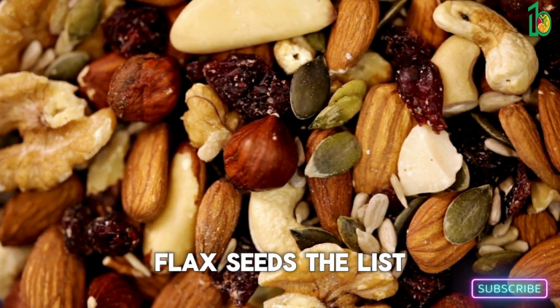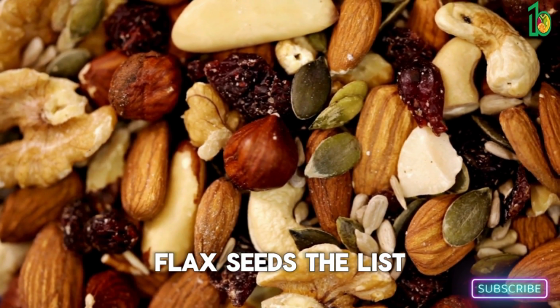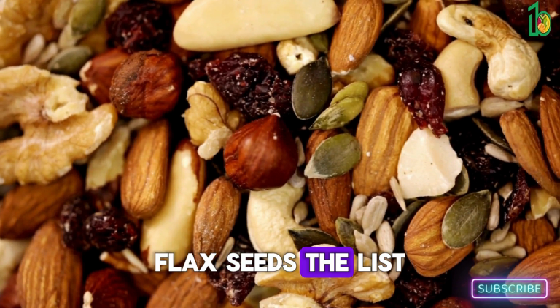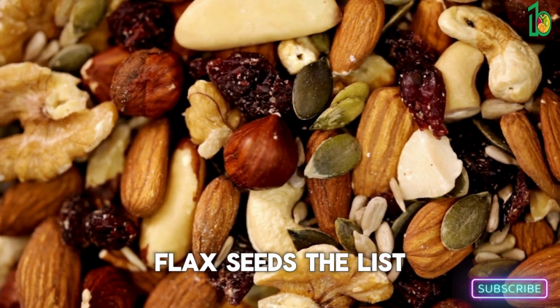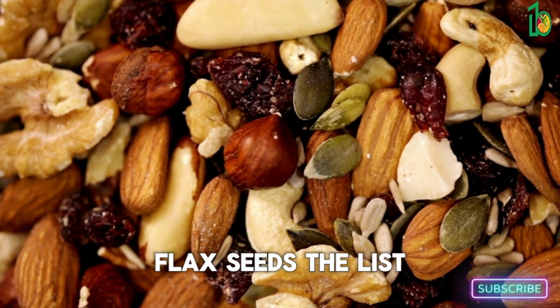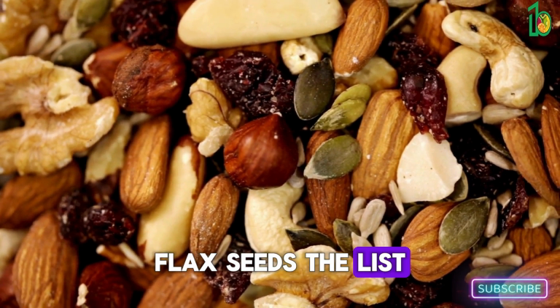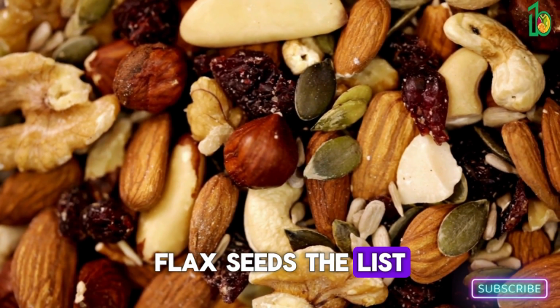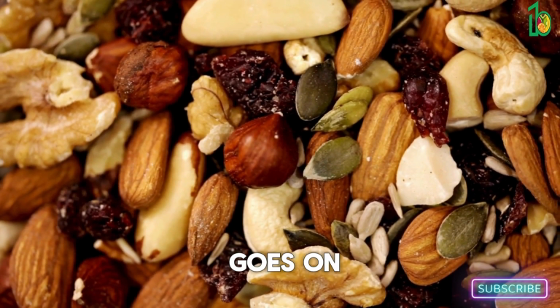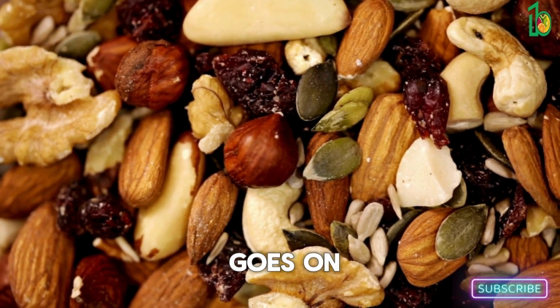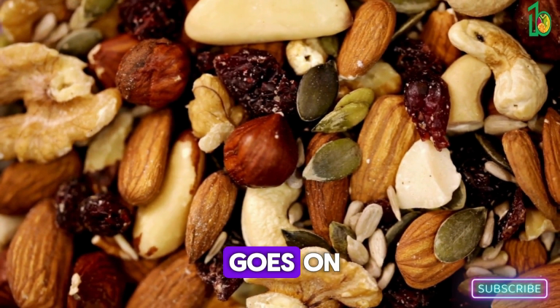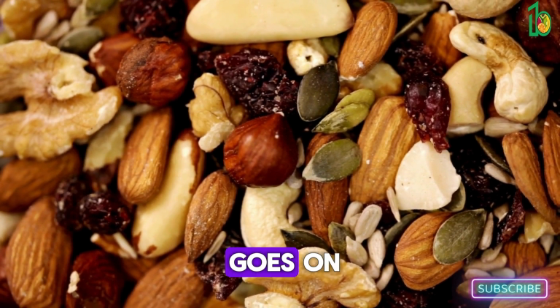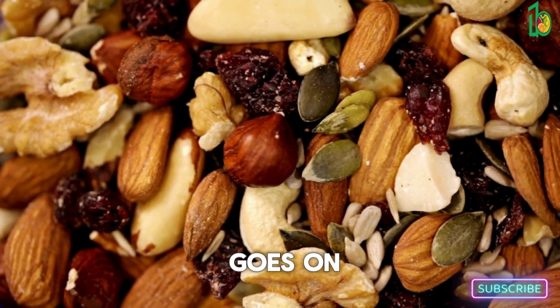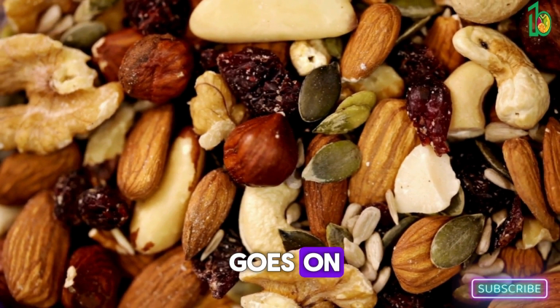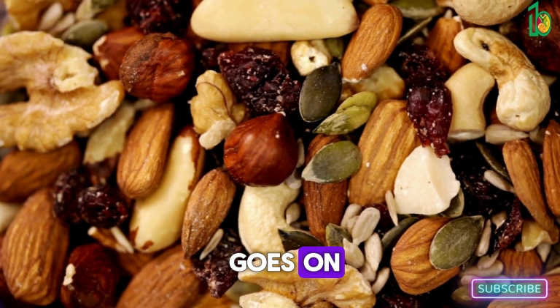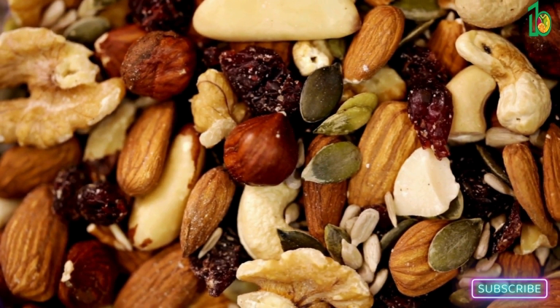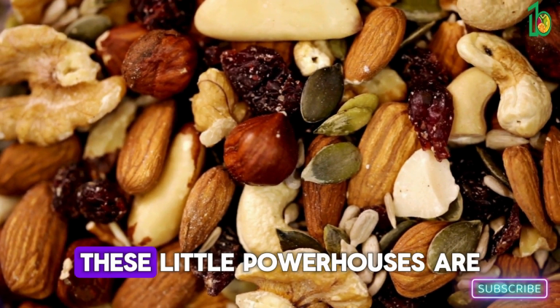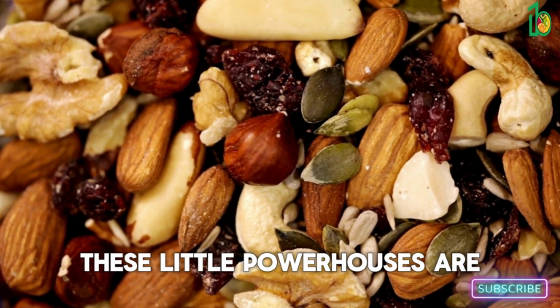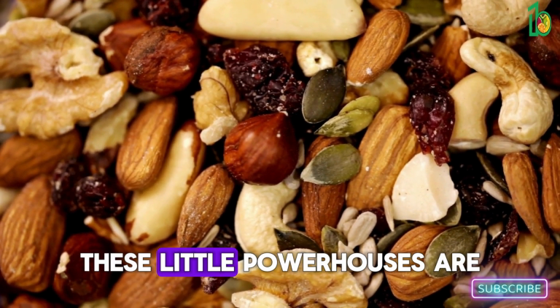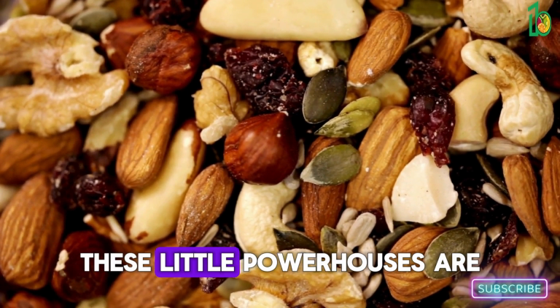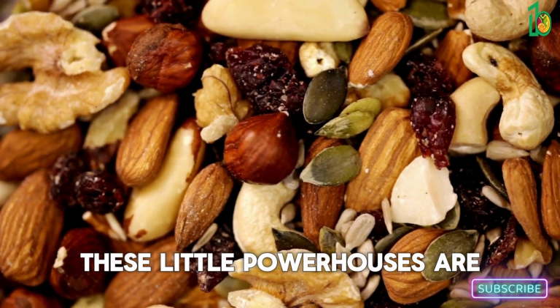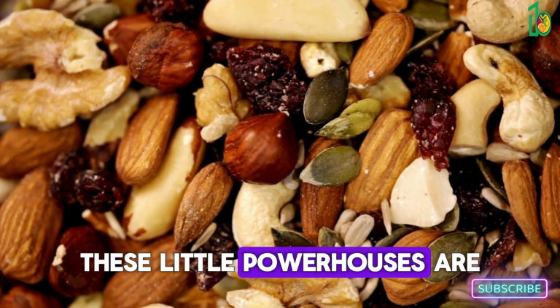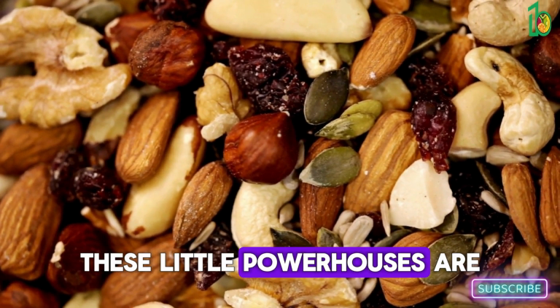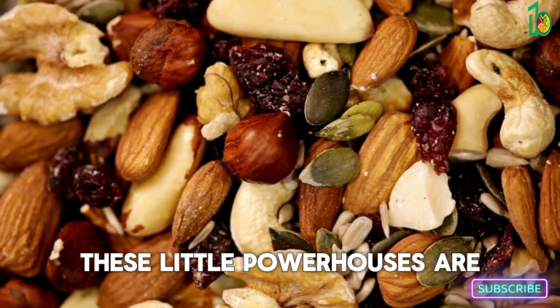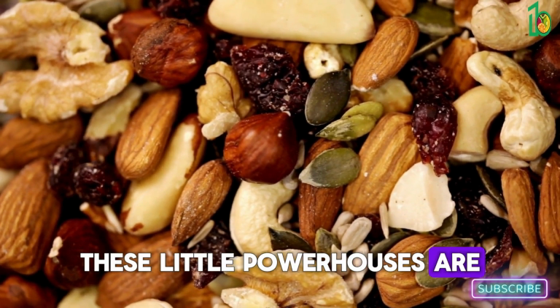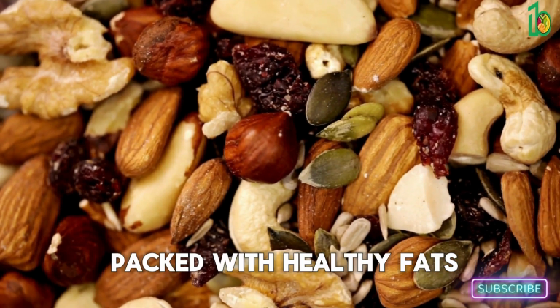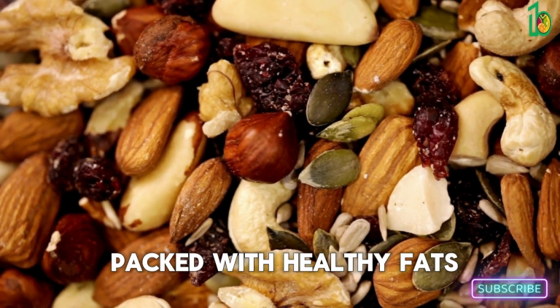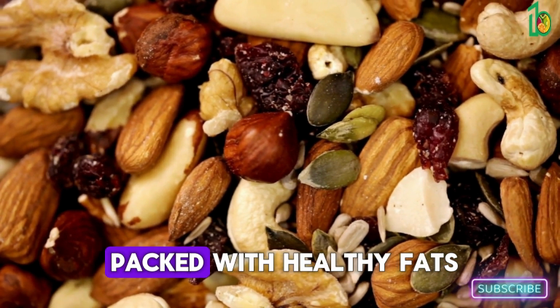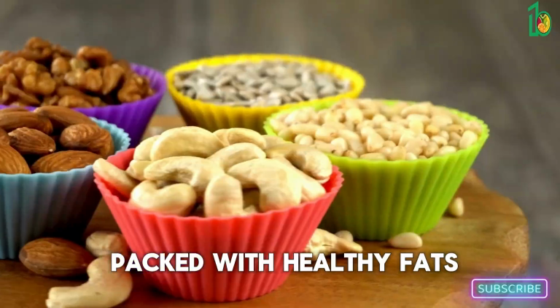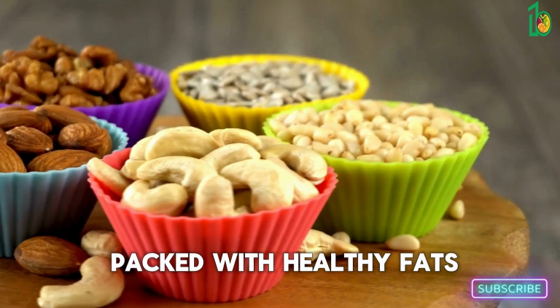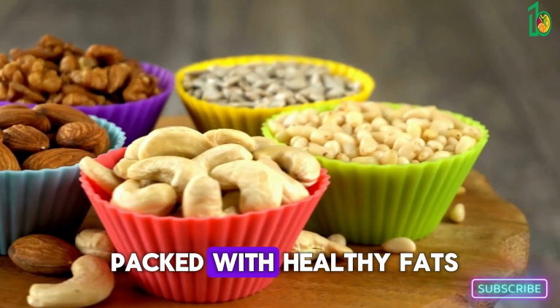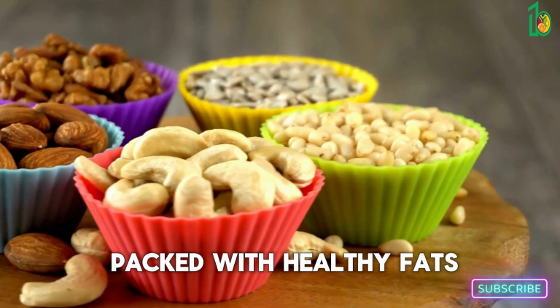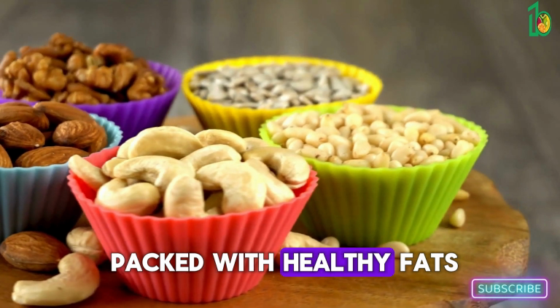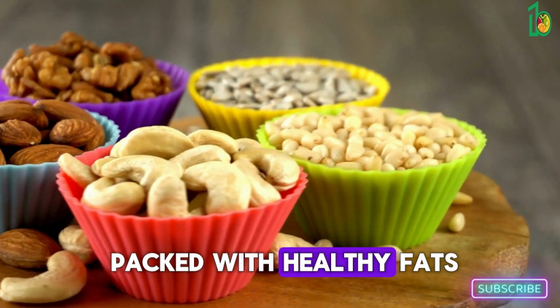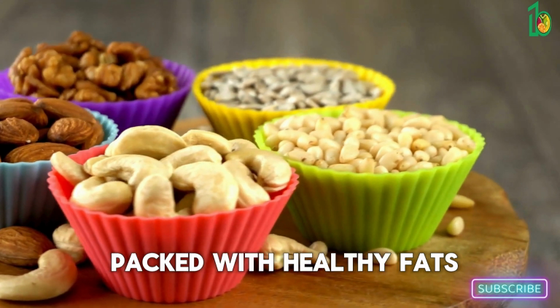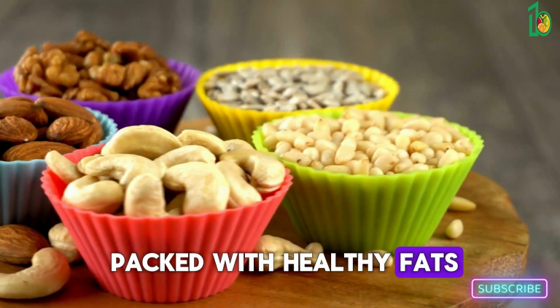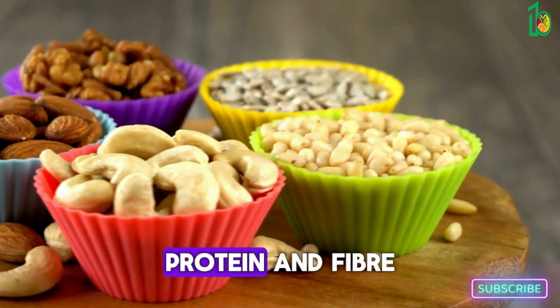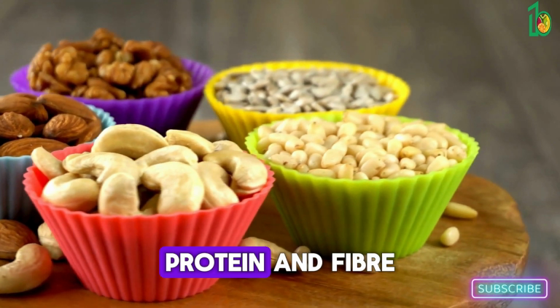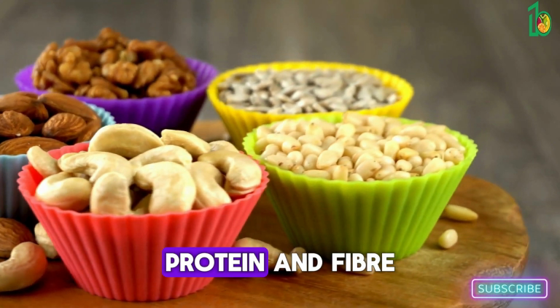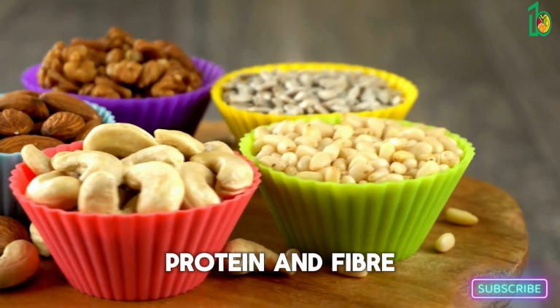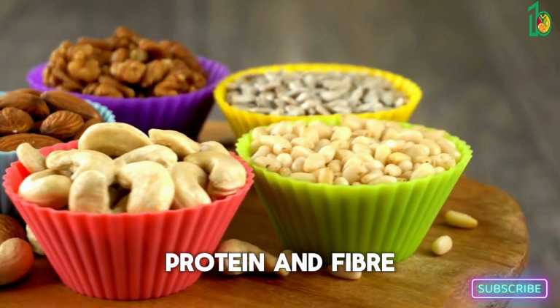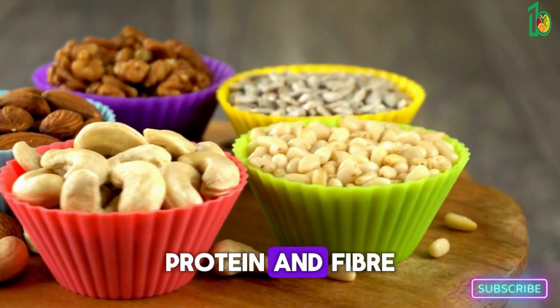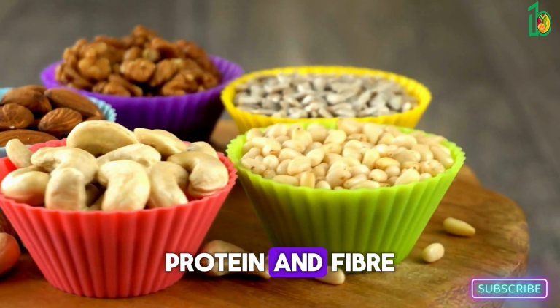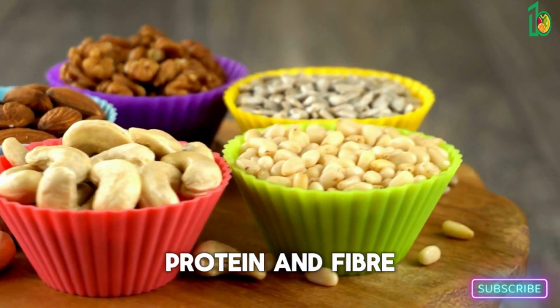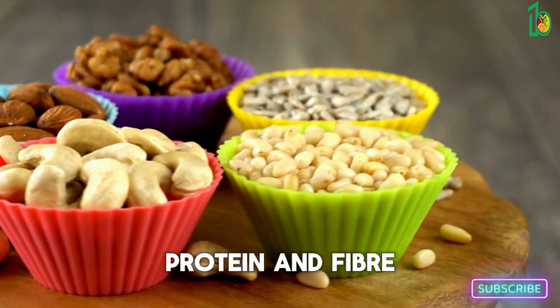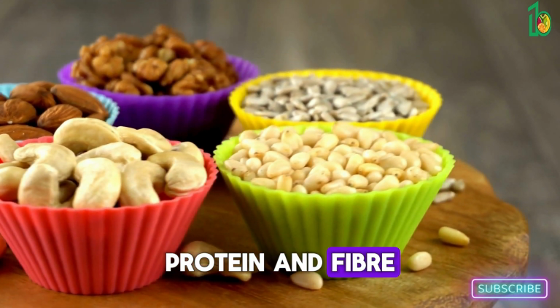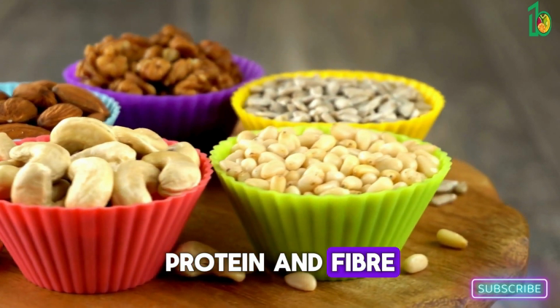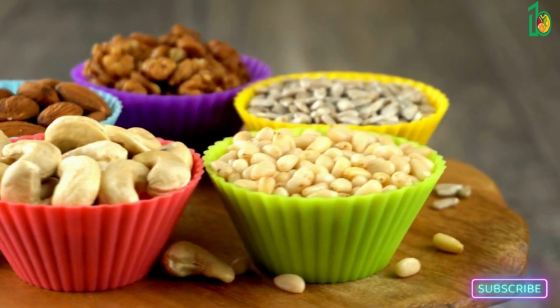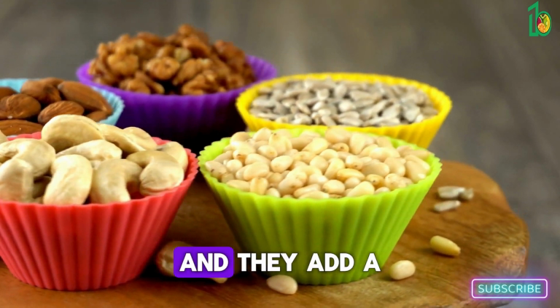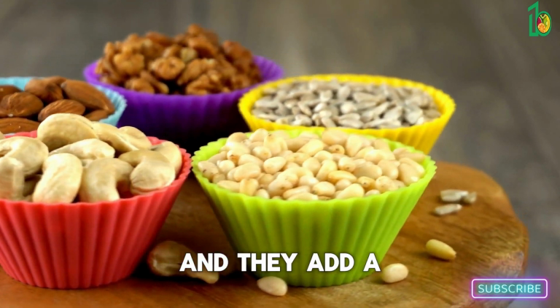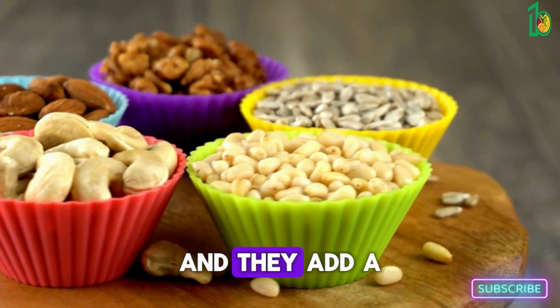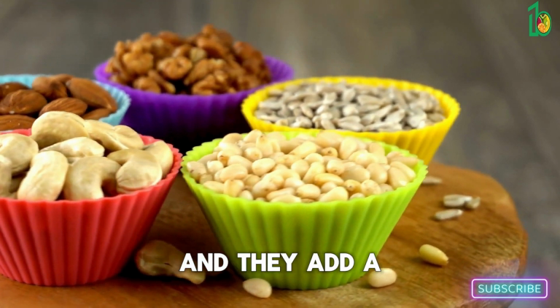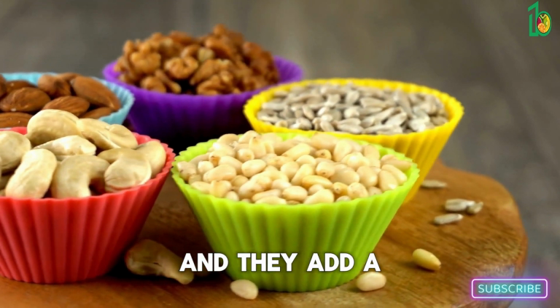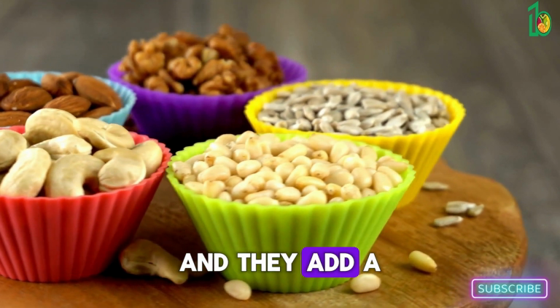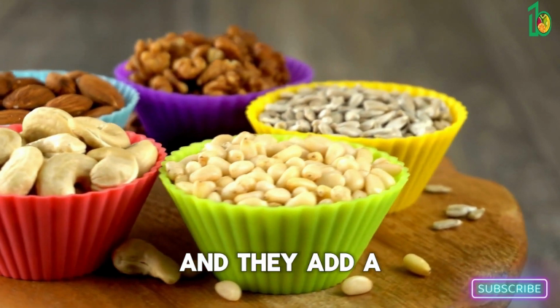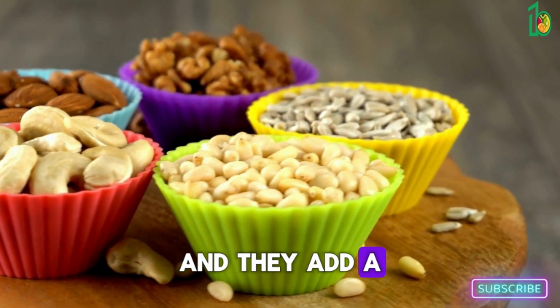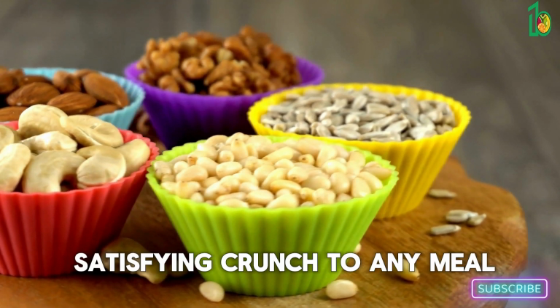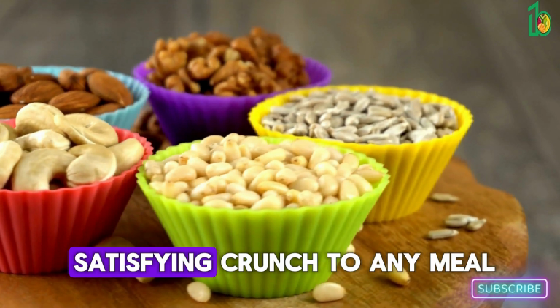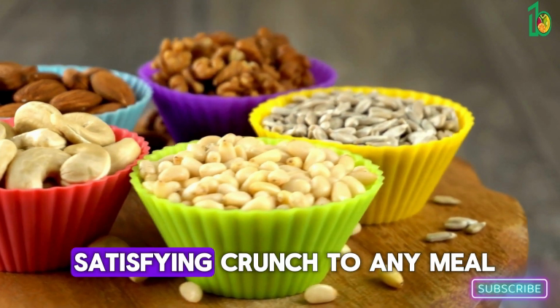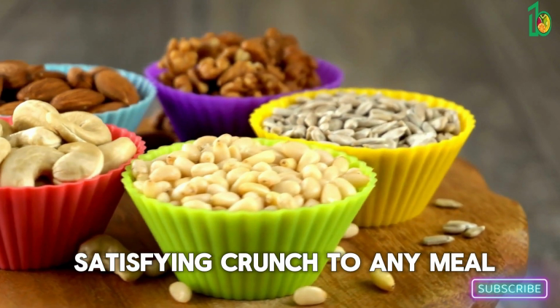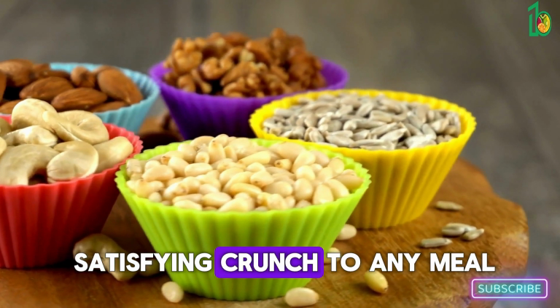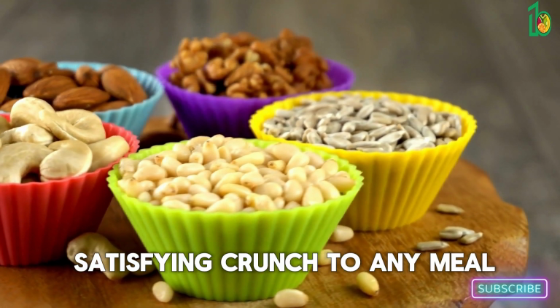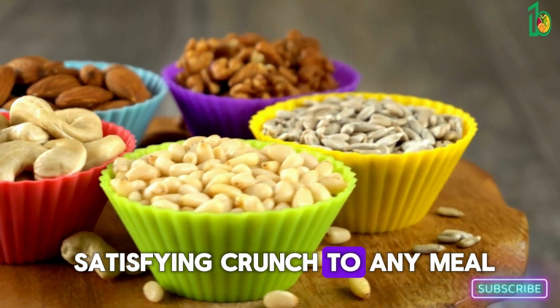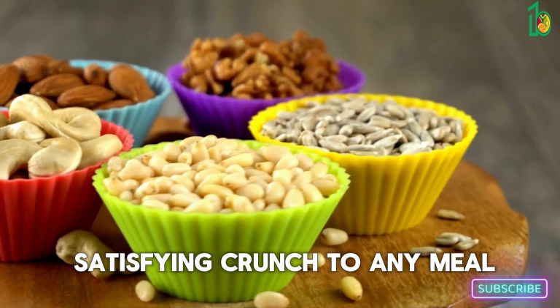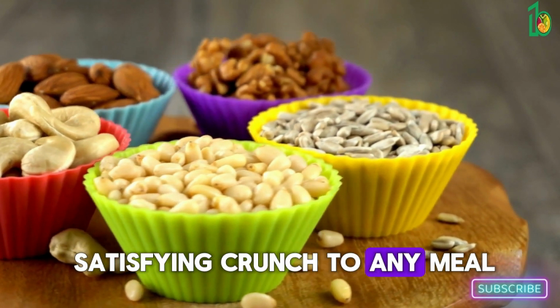Next up we've got nuts and seeds — almonds, cashews, walnuts, chia seeds, flax seeds, the list goes on. These little powerhouses are packed with healthy fats, protein, and fiber, and they add a satisfying crunch to any meal.